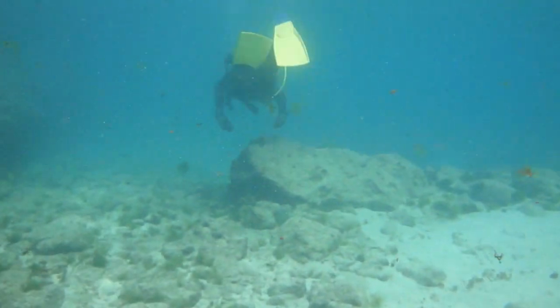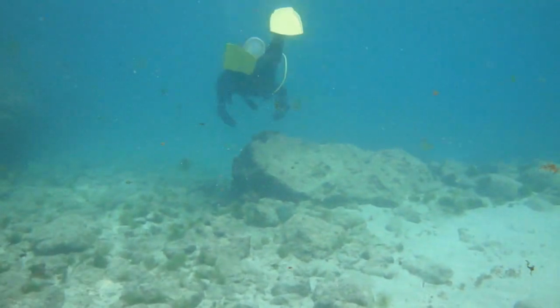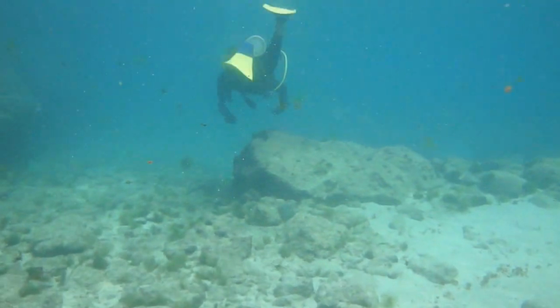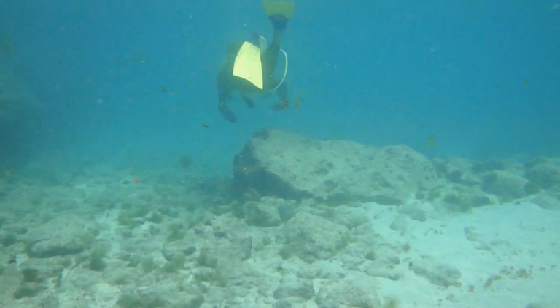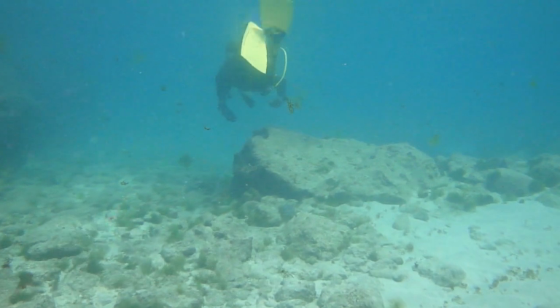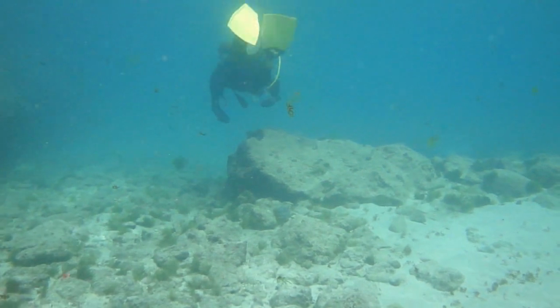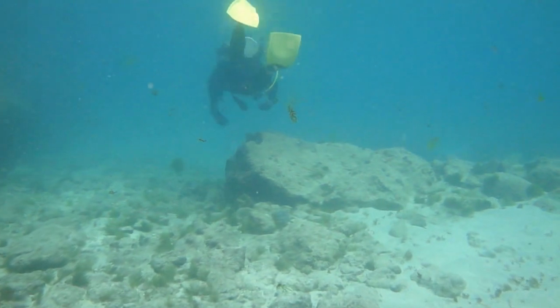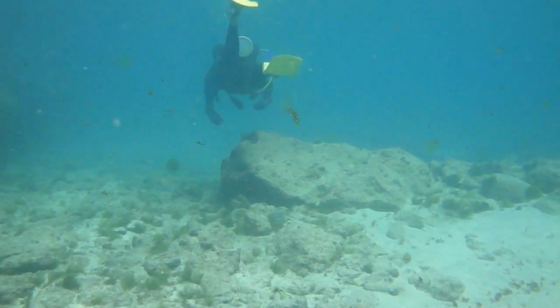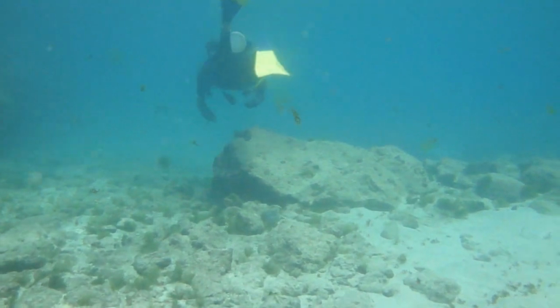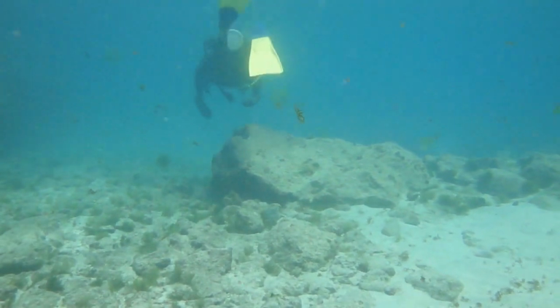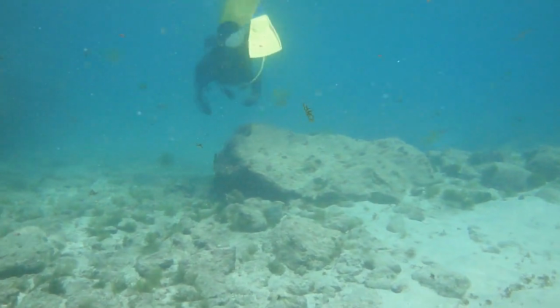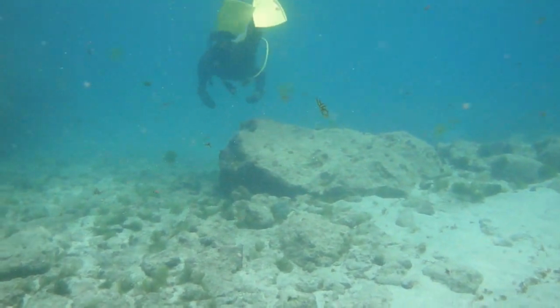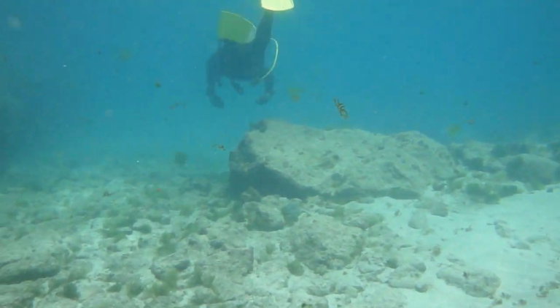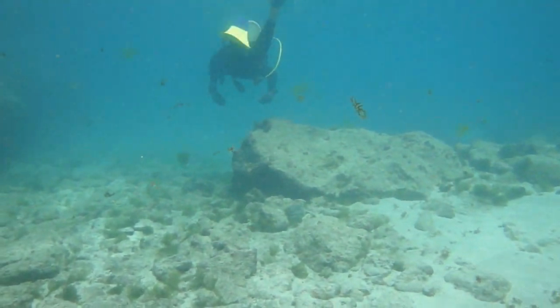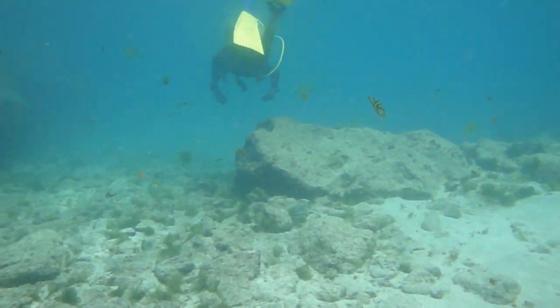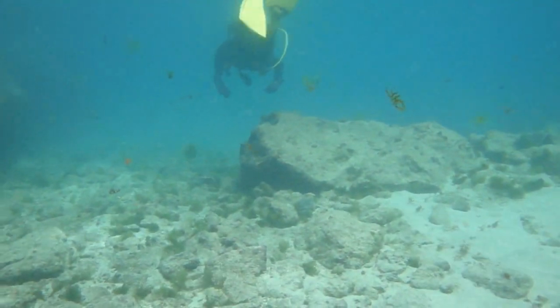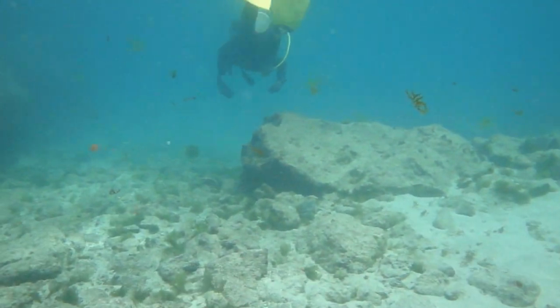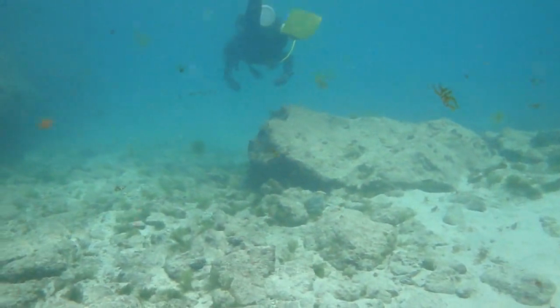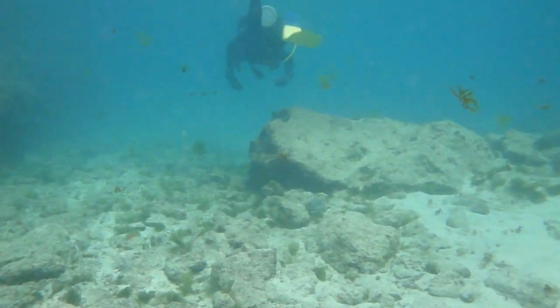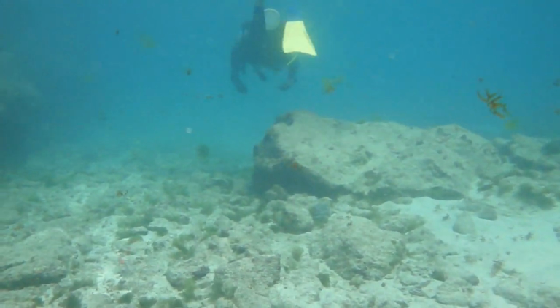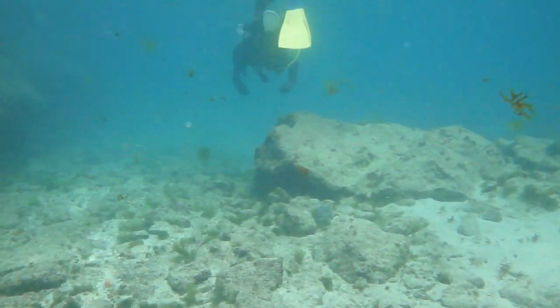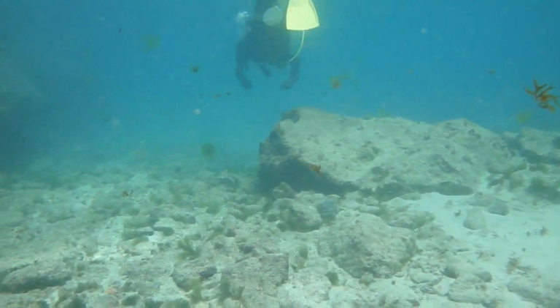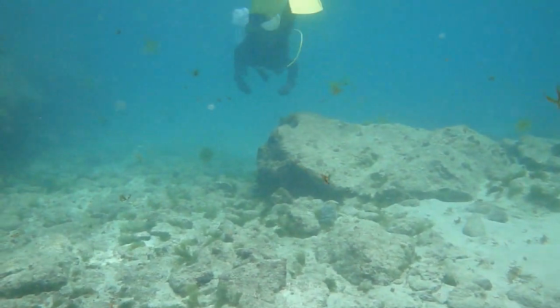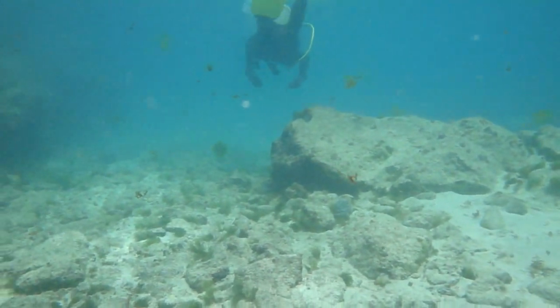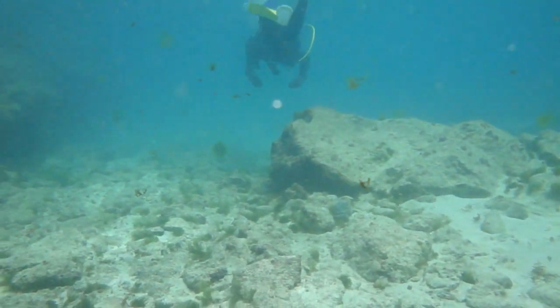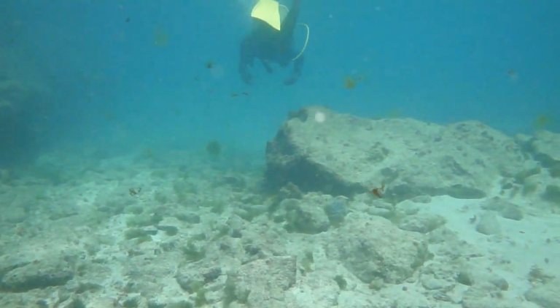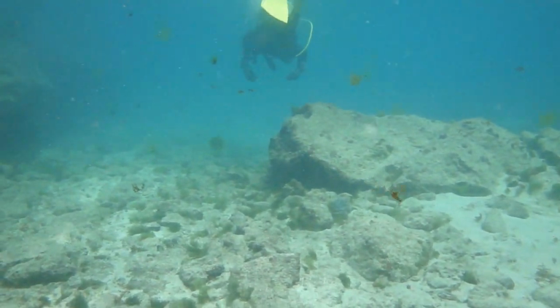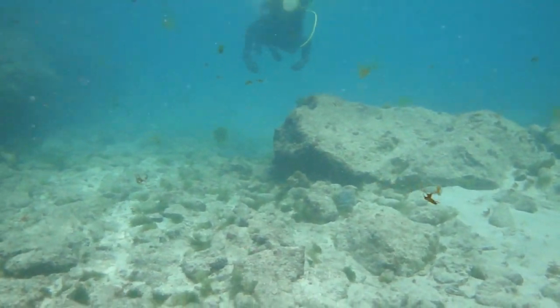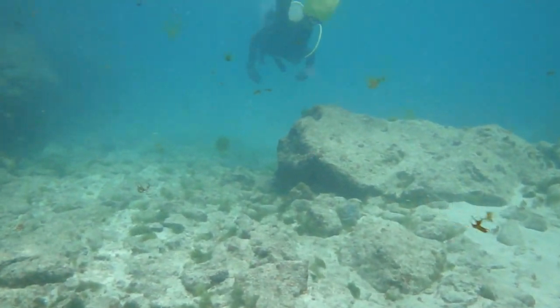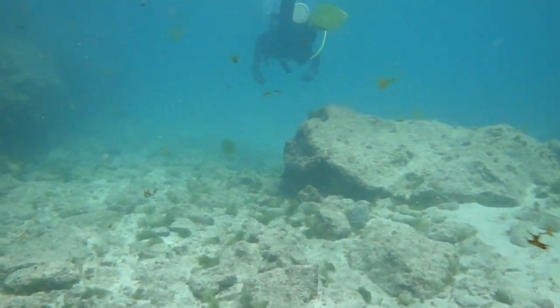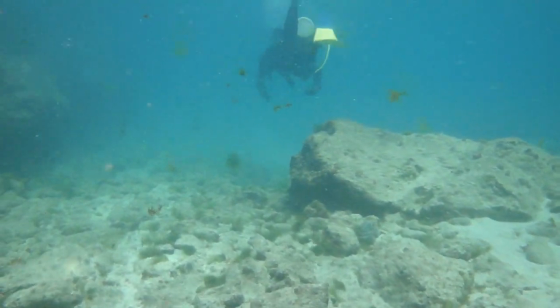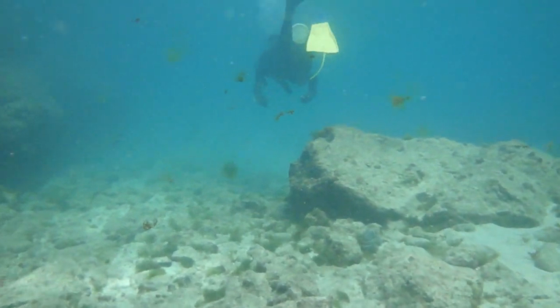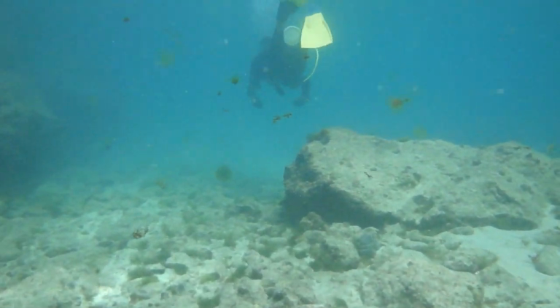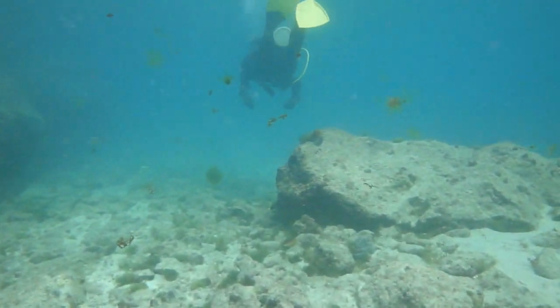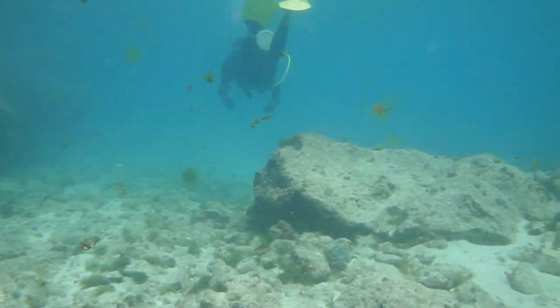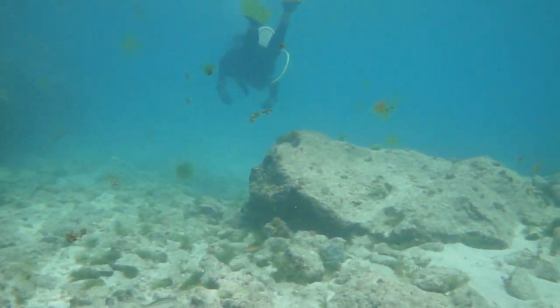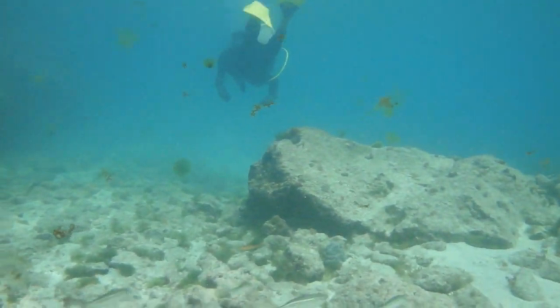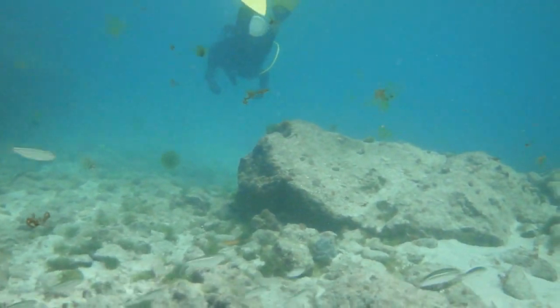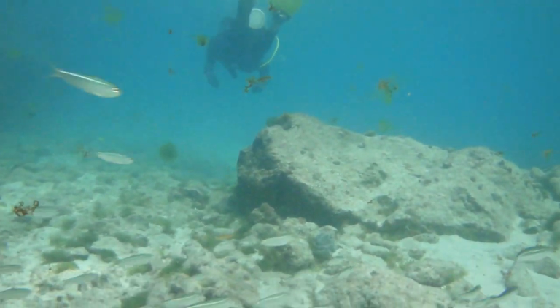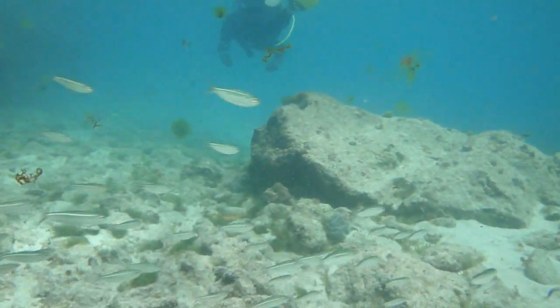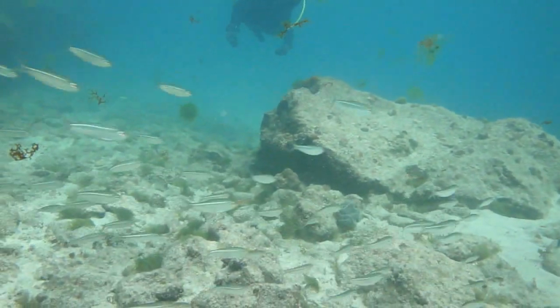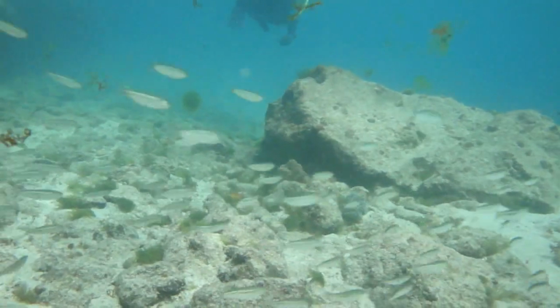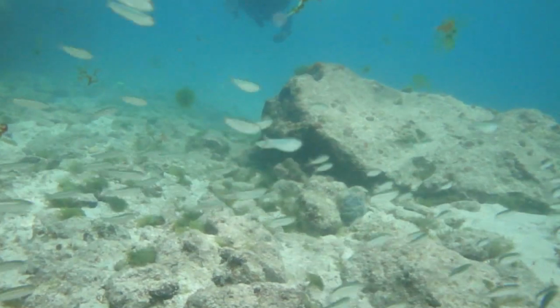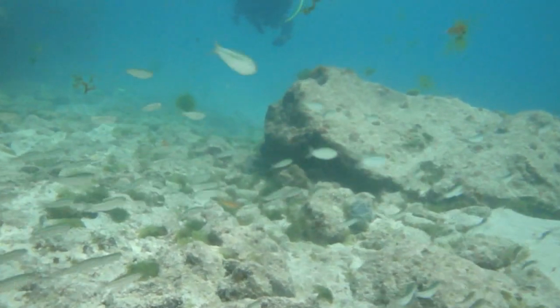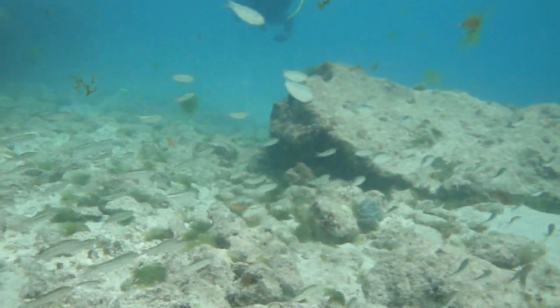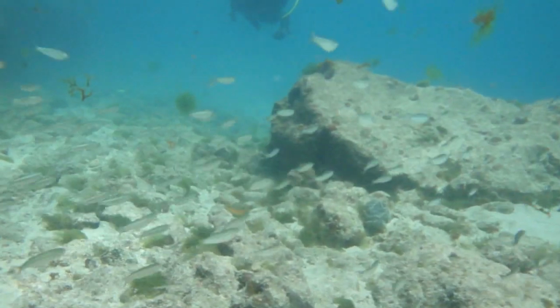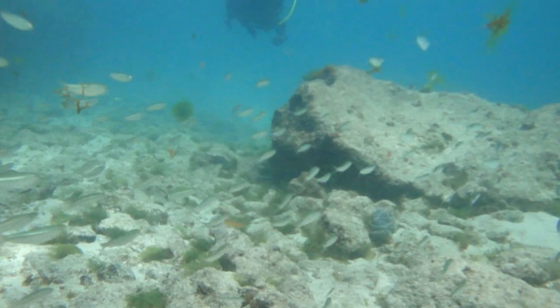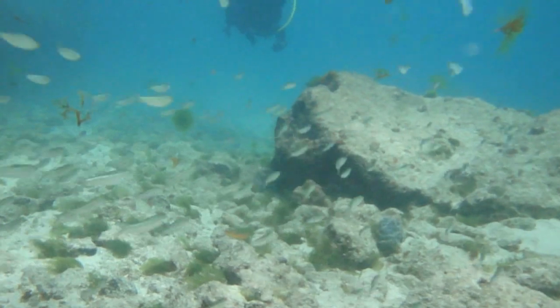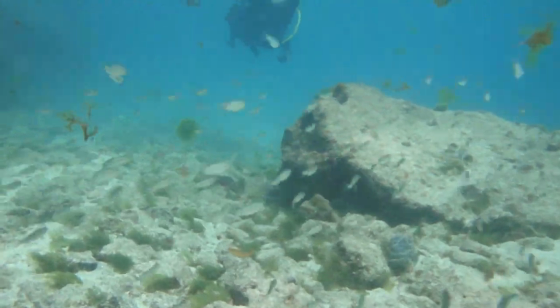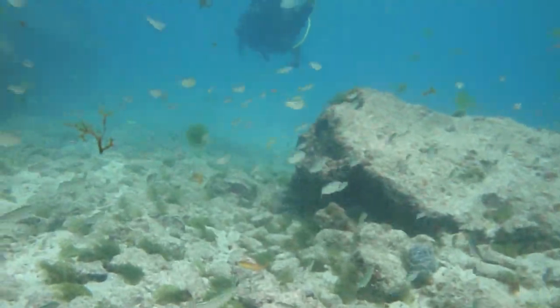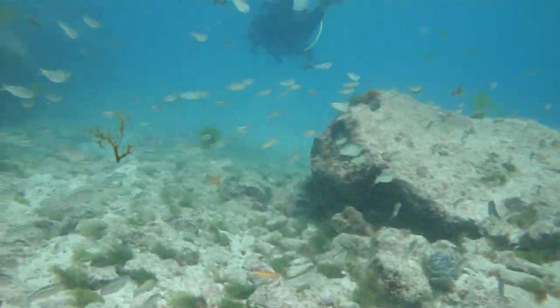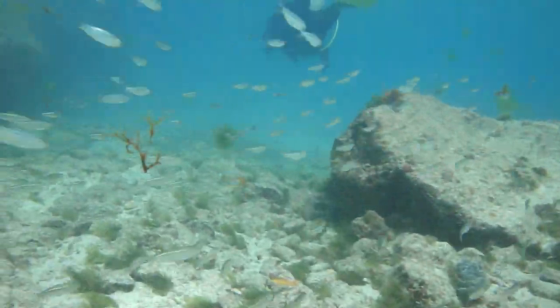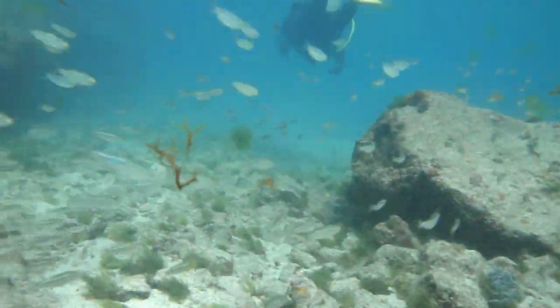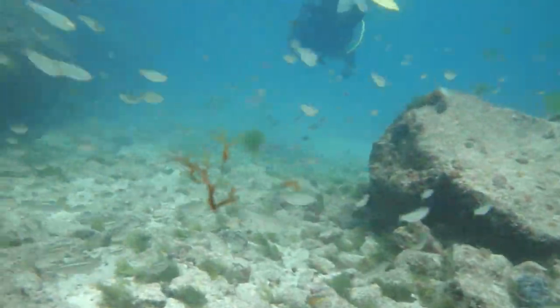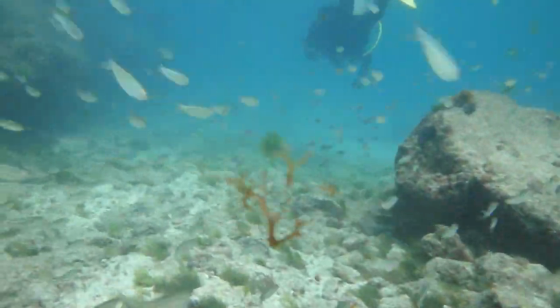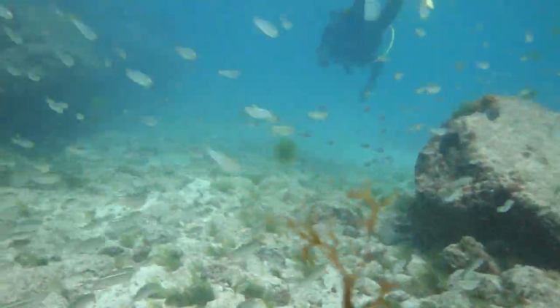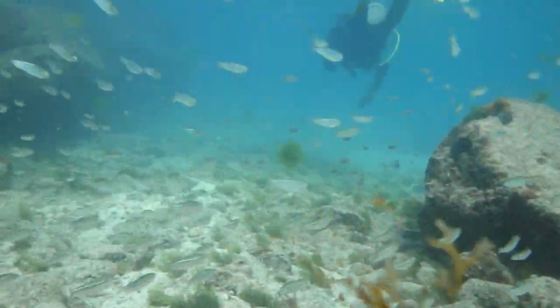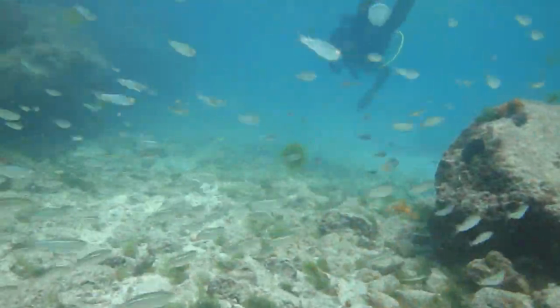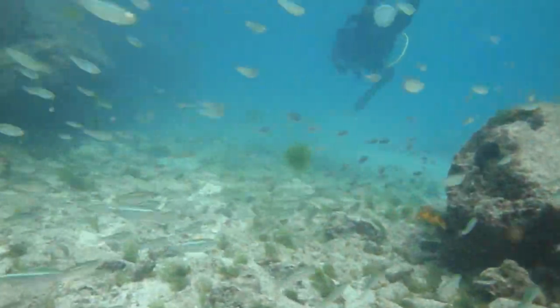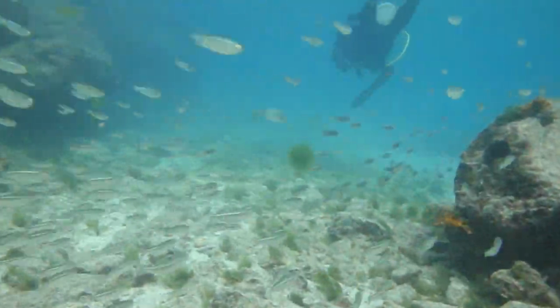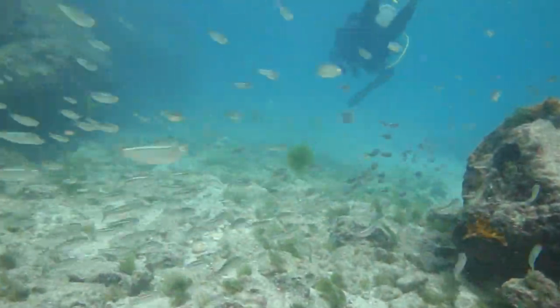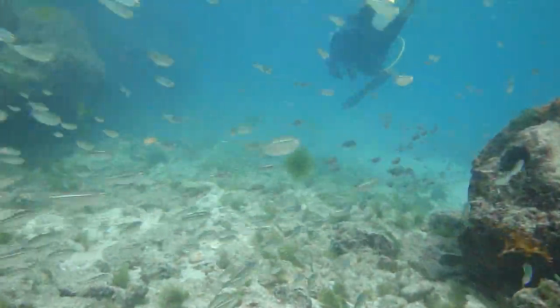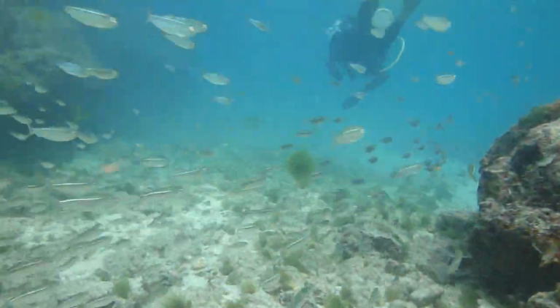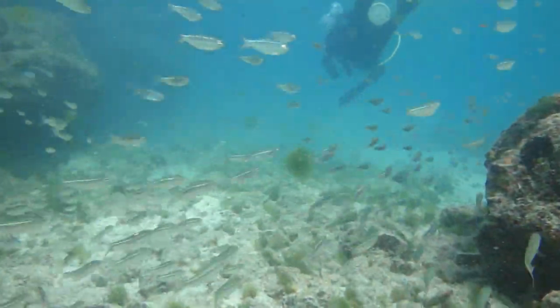Using keen eyes, Matt locates a lion-weight predator common to the Virgin Islands' waters: the spotted scorpionfish.